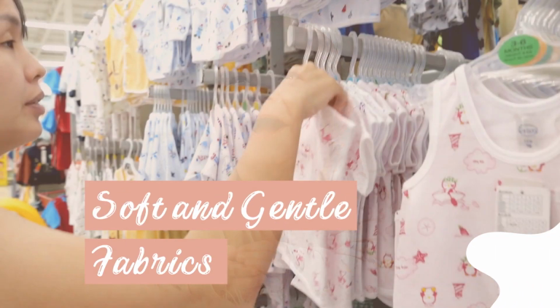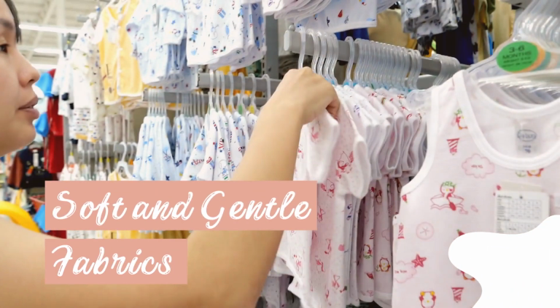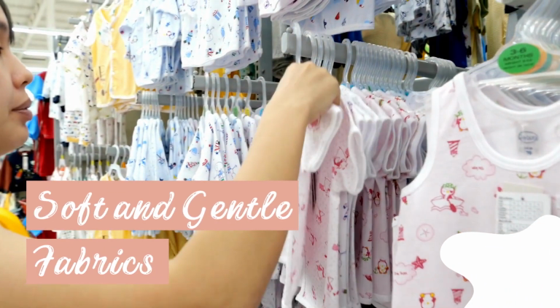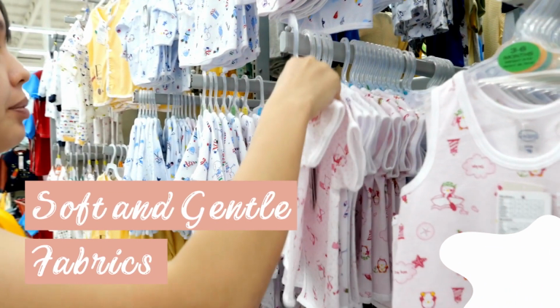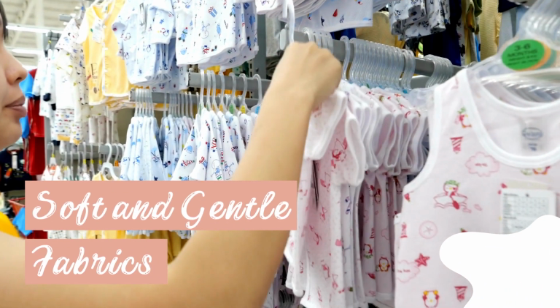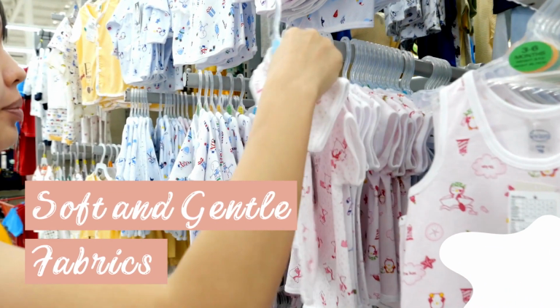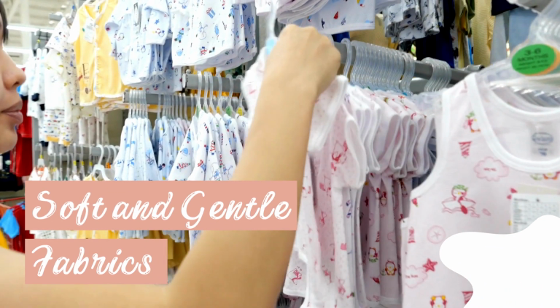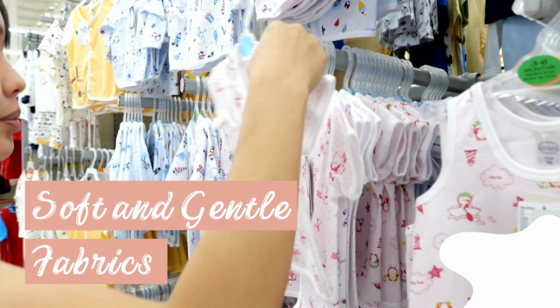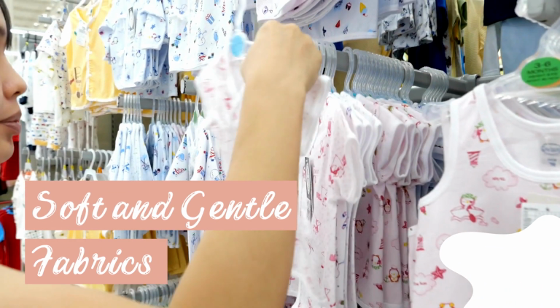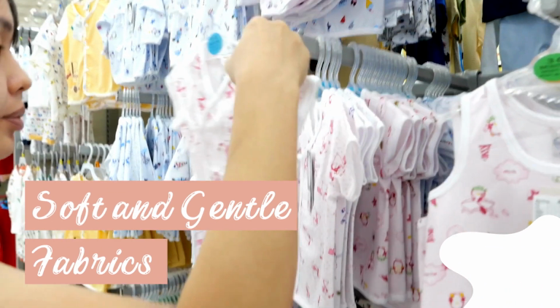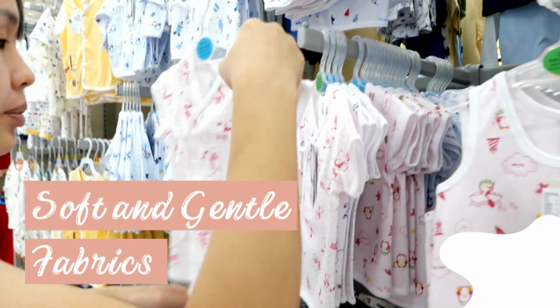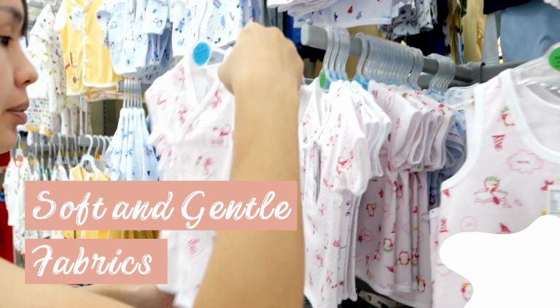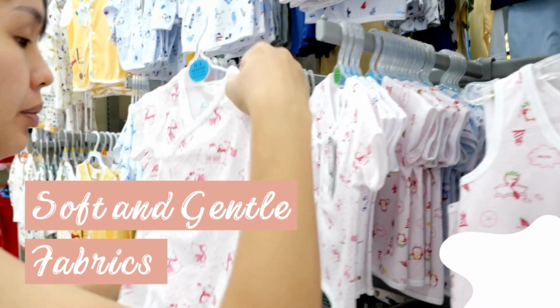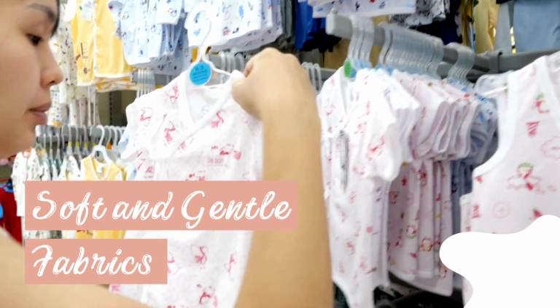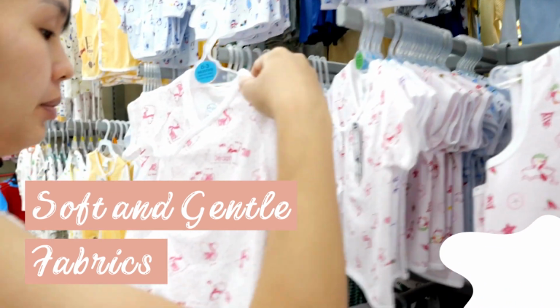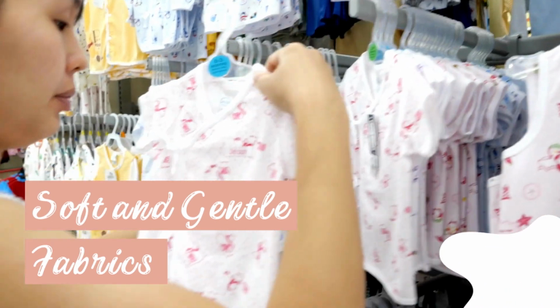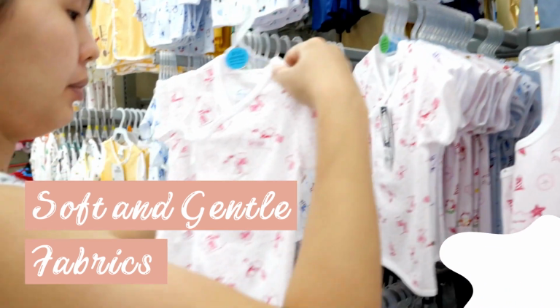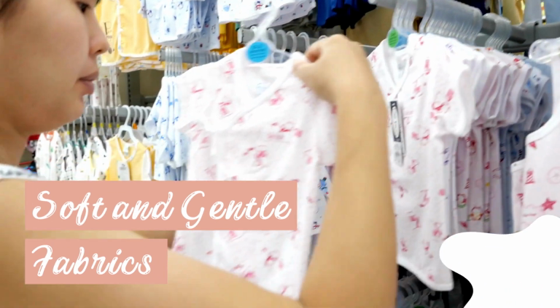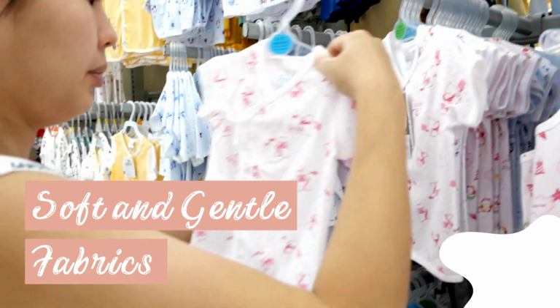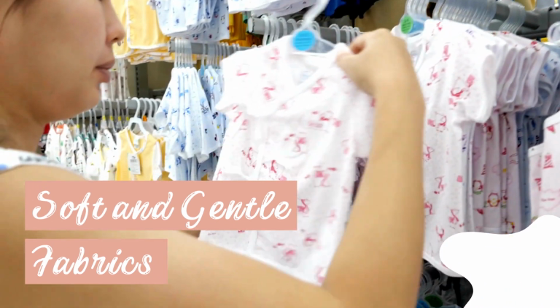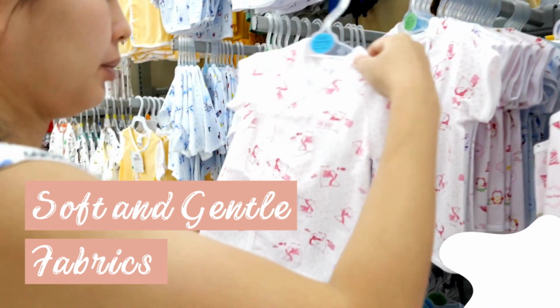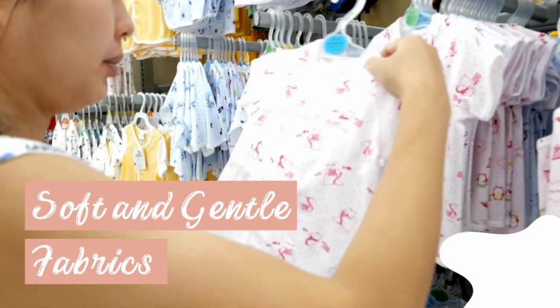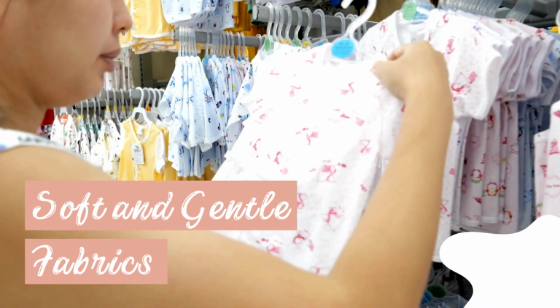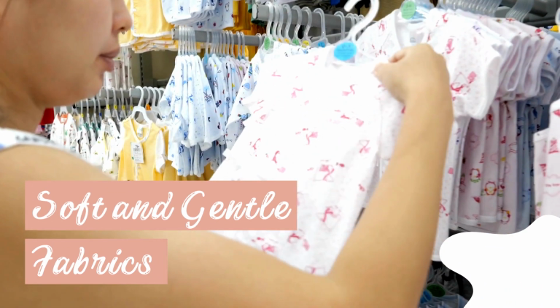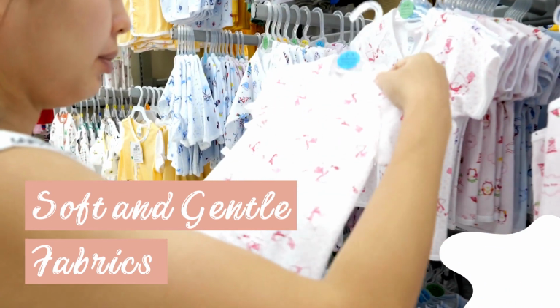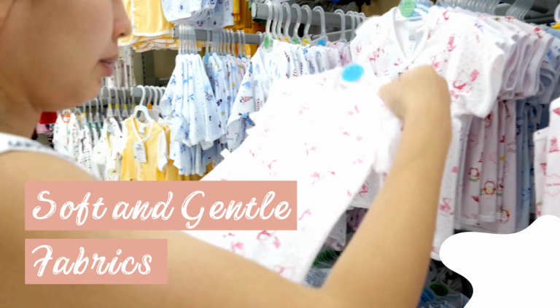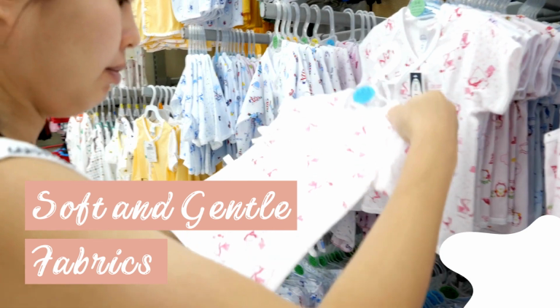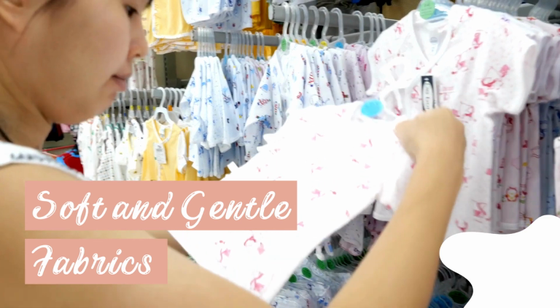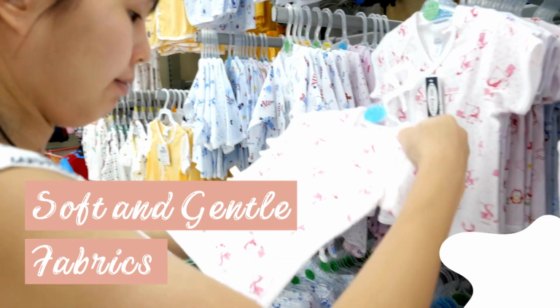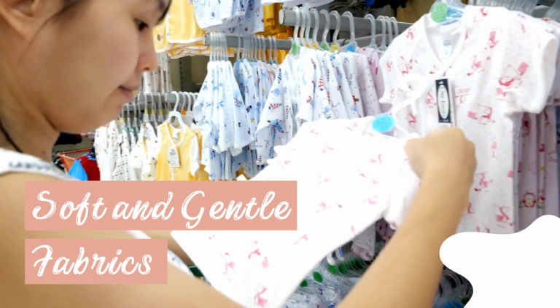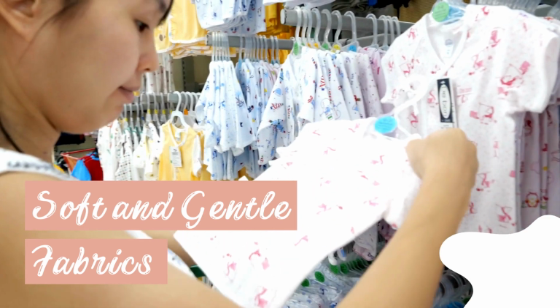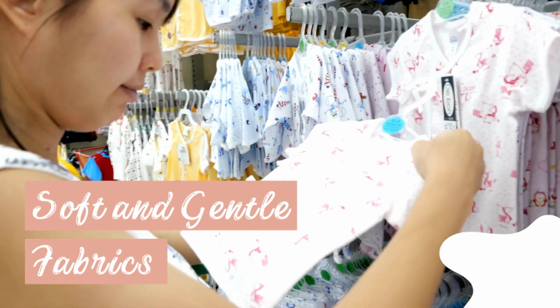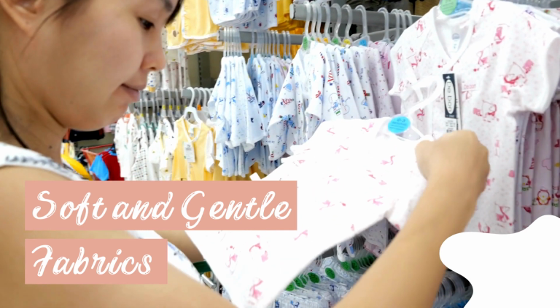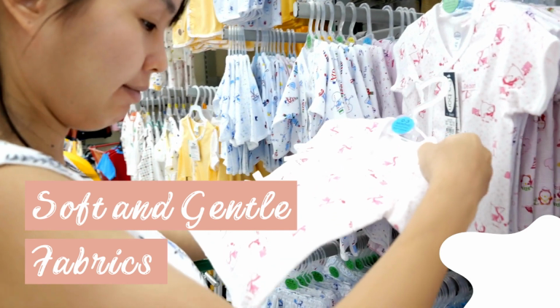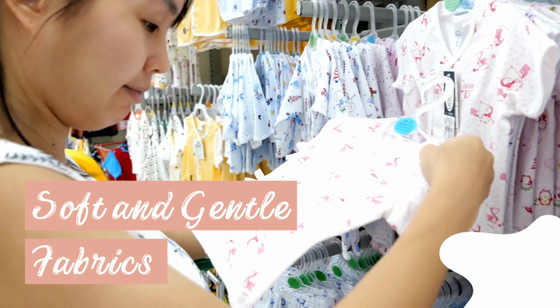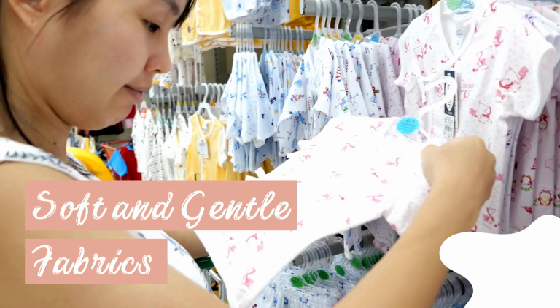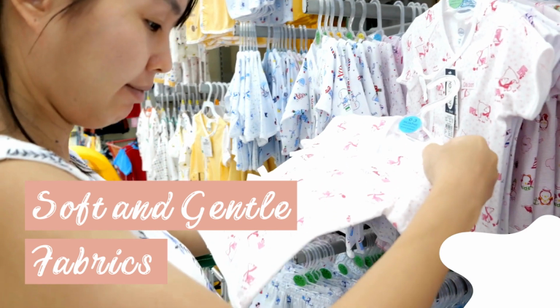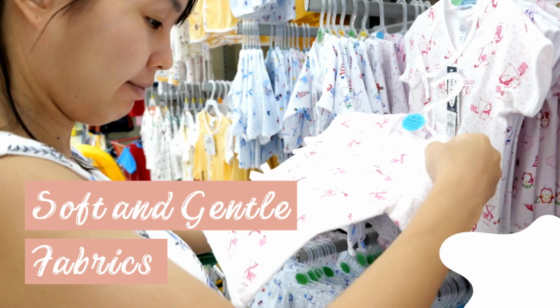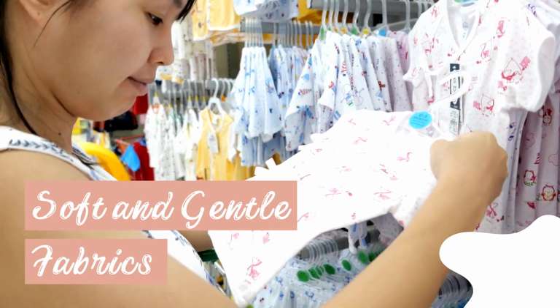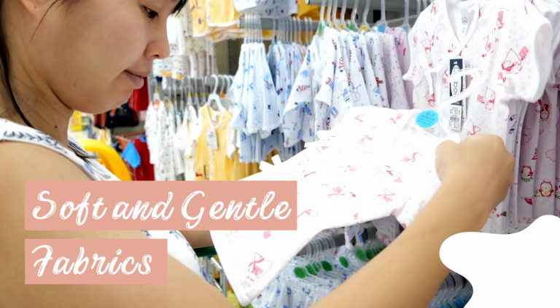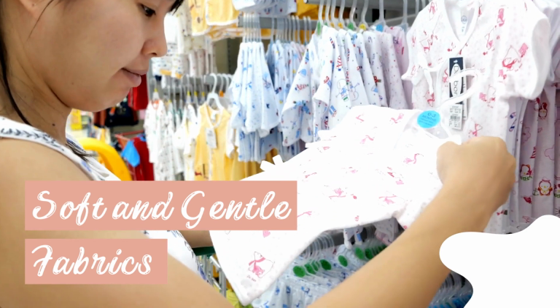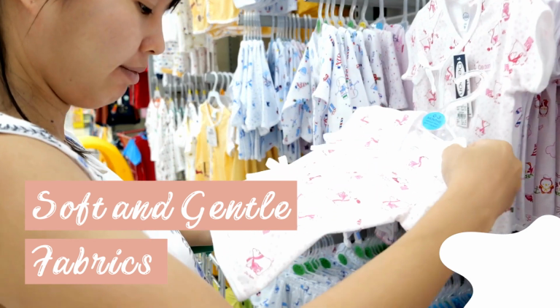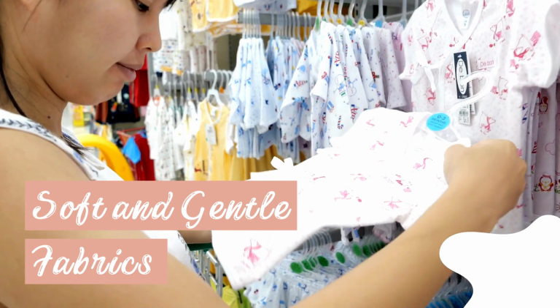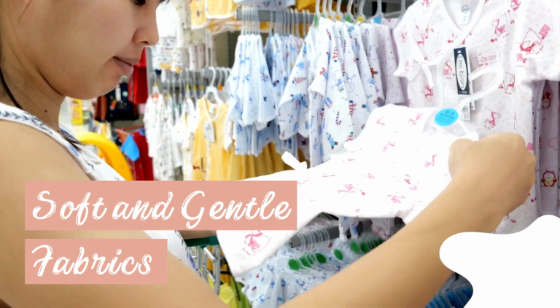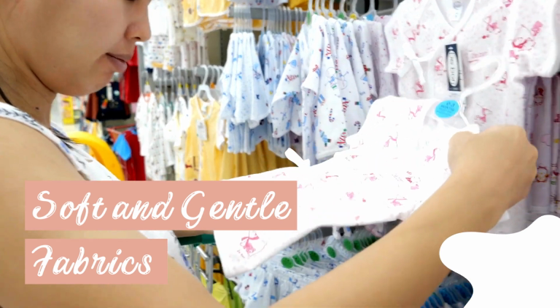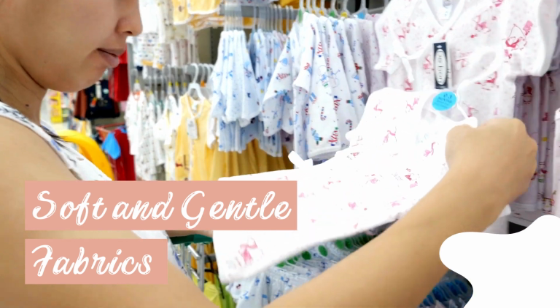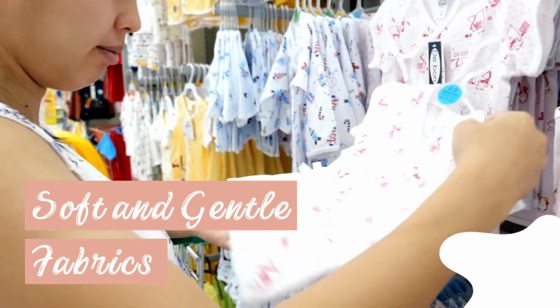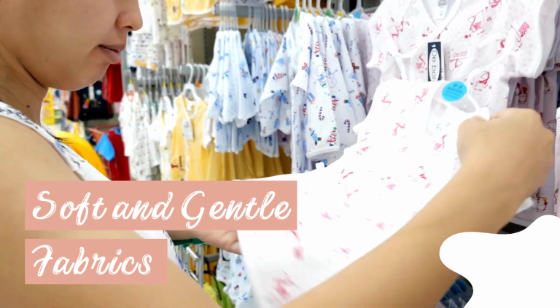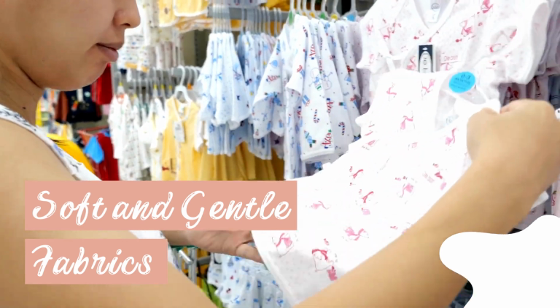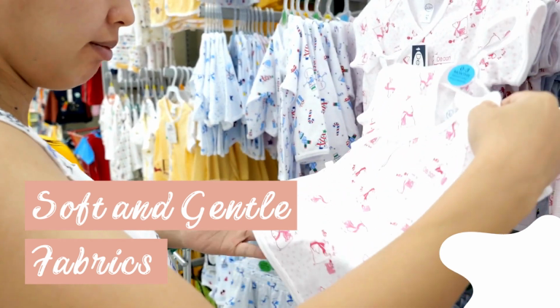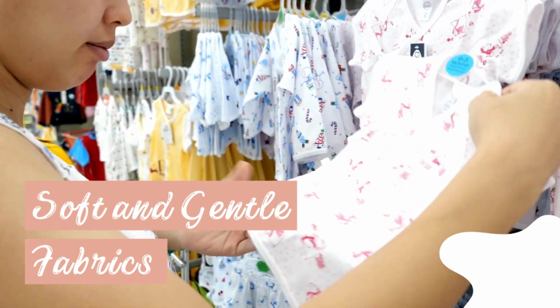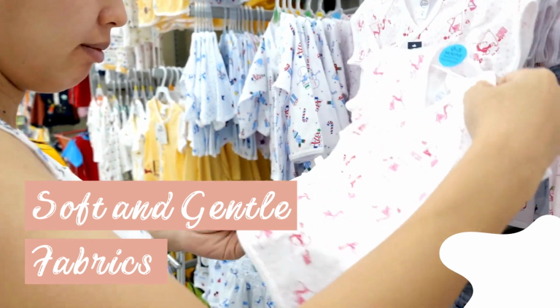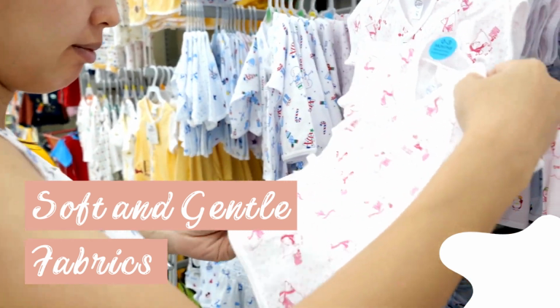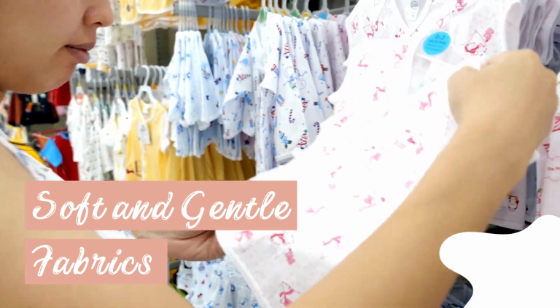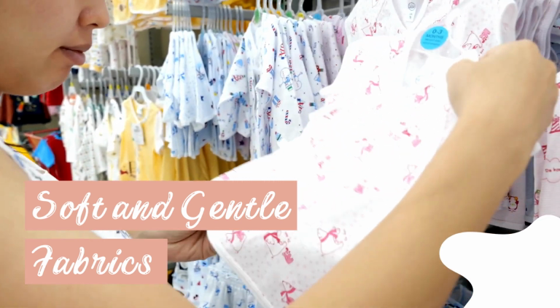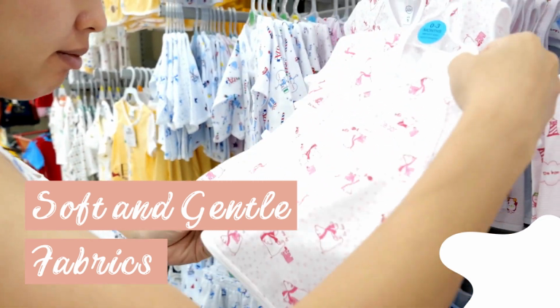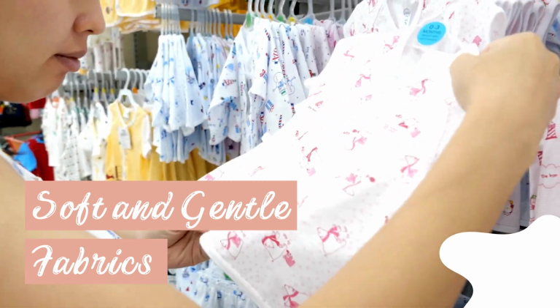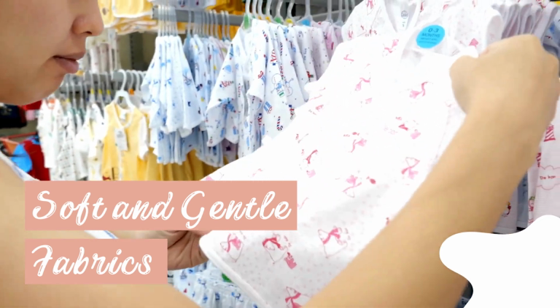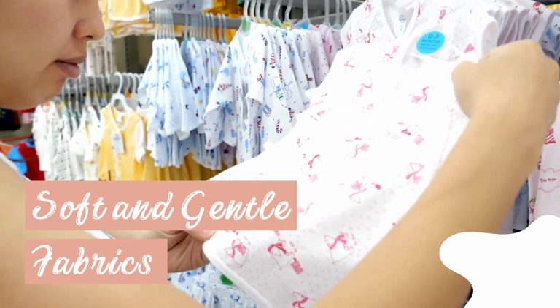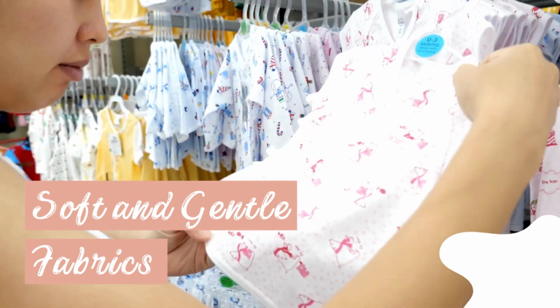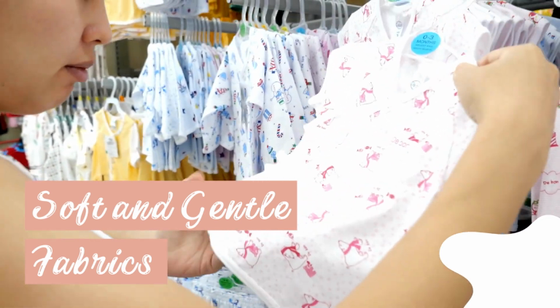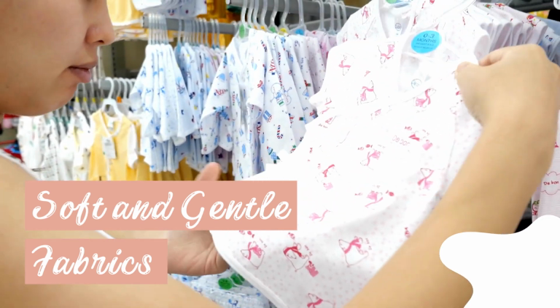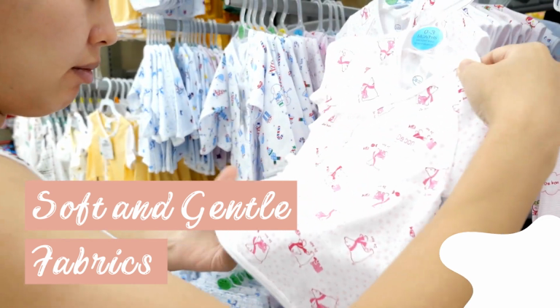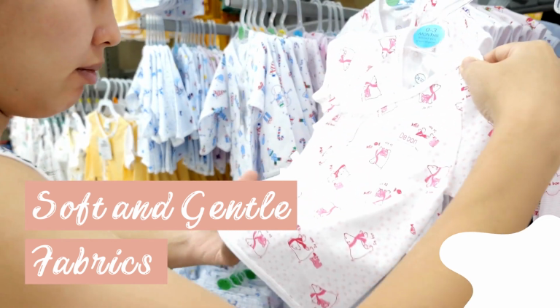Soft and gentle fabrics: choose breathable and hypoallergenic materials like cotton to keep your baby's skin happy and irritation-free.